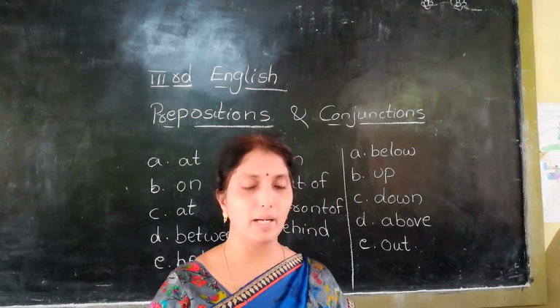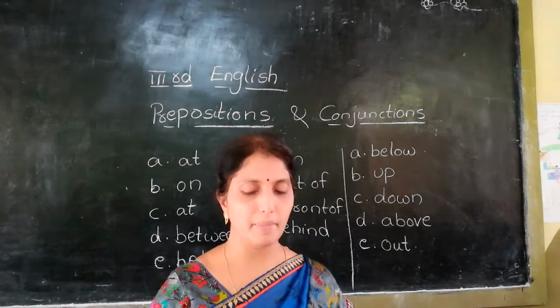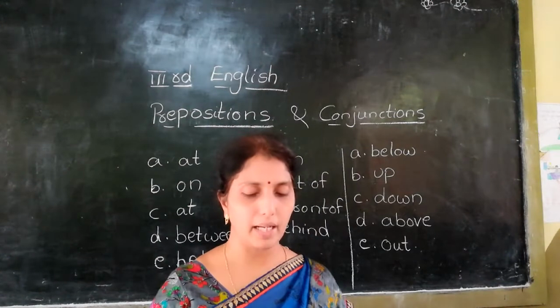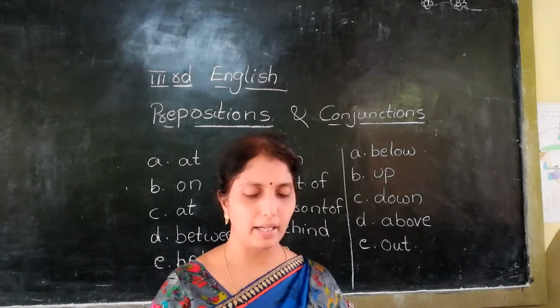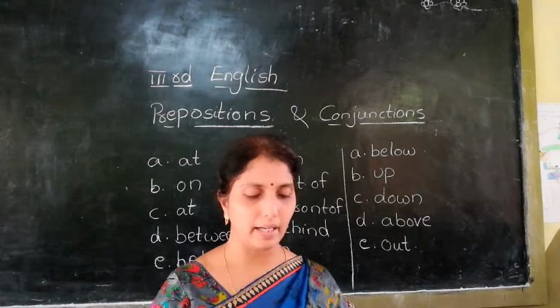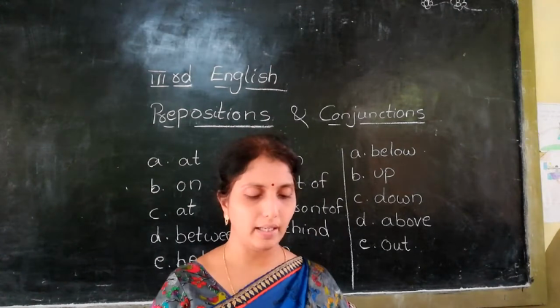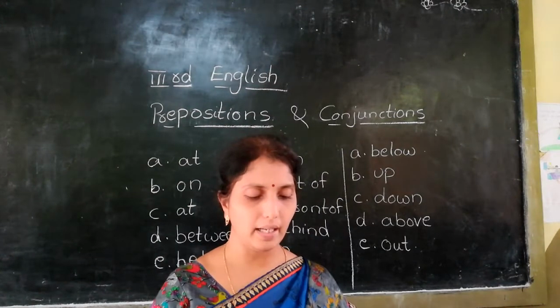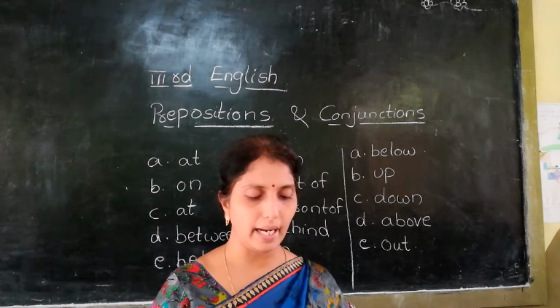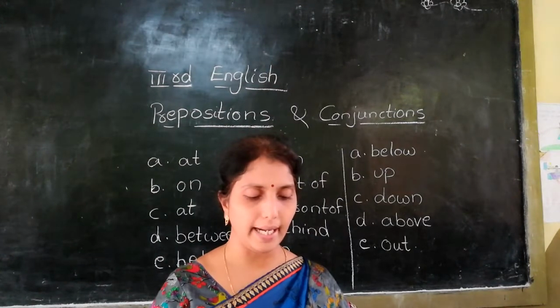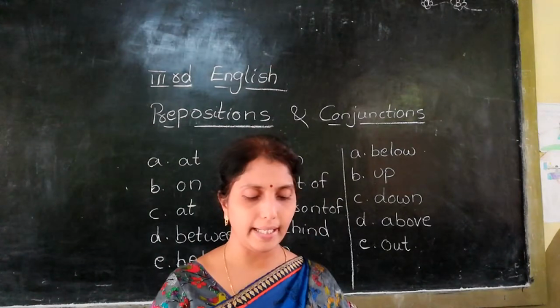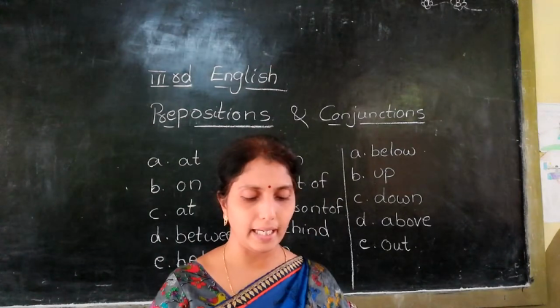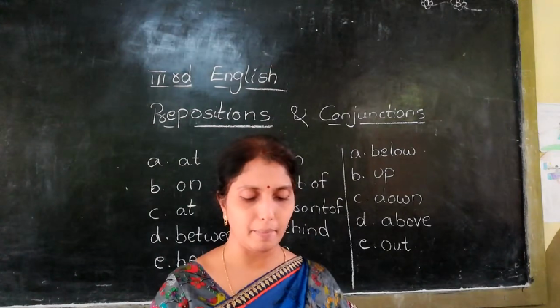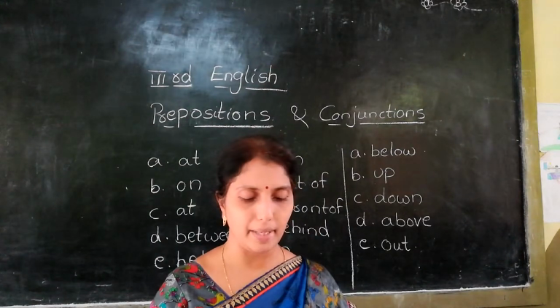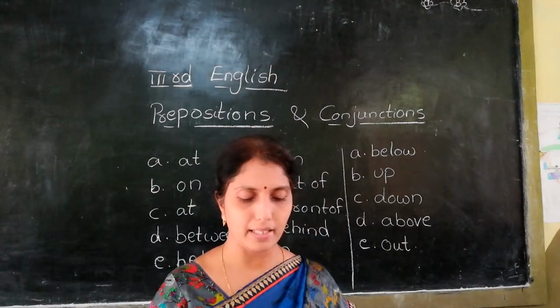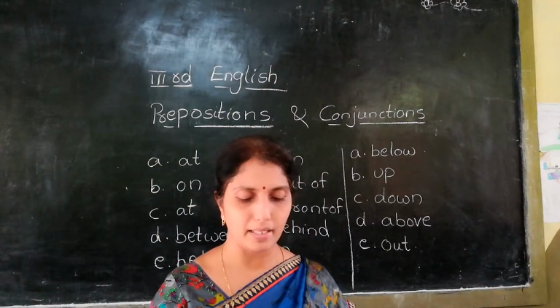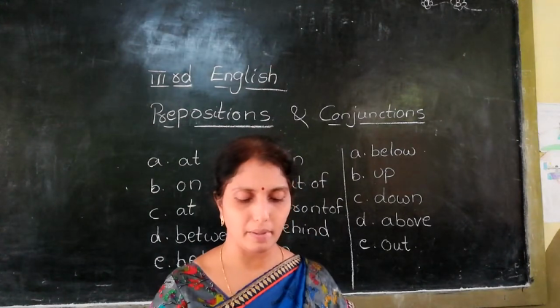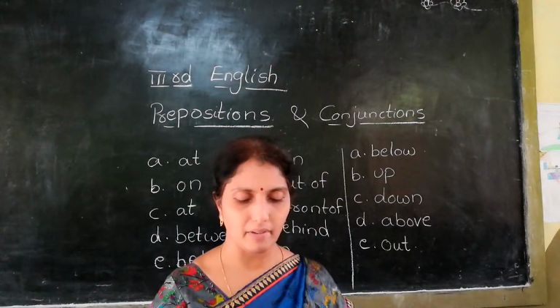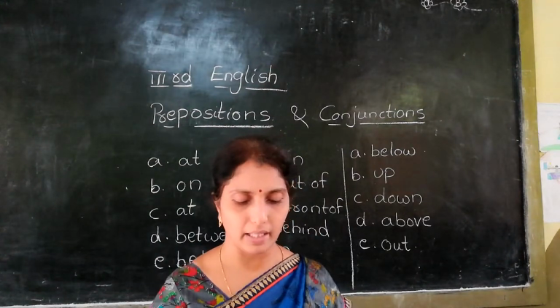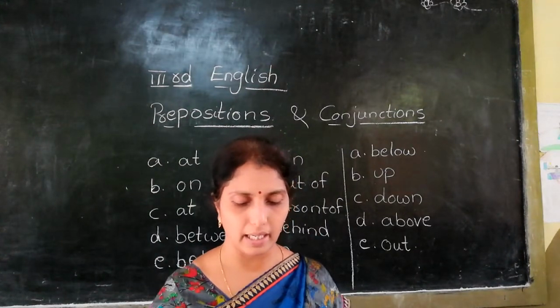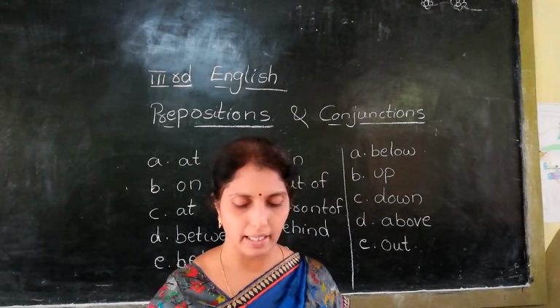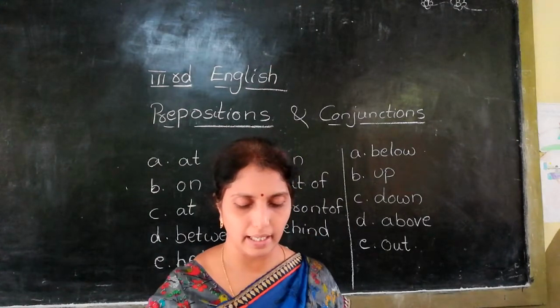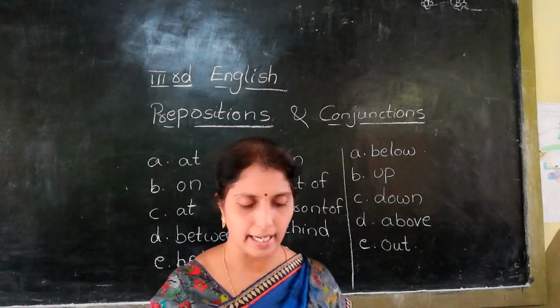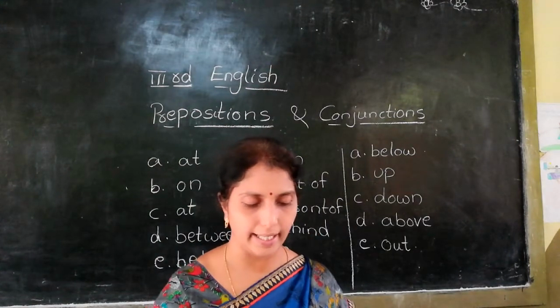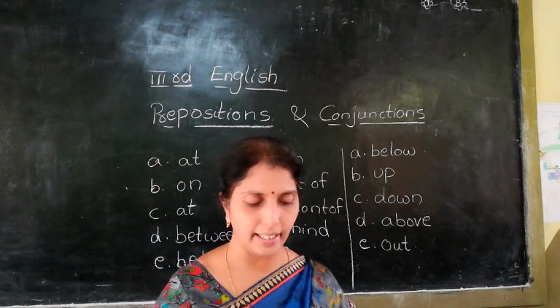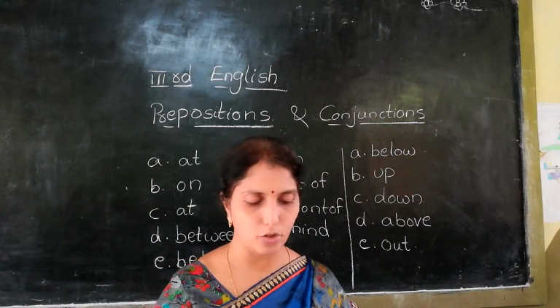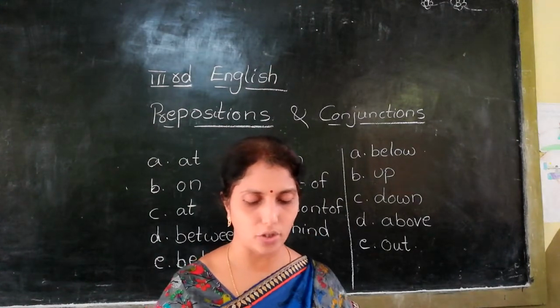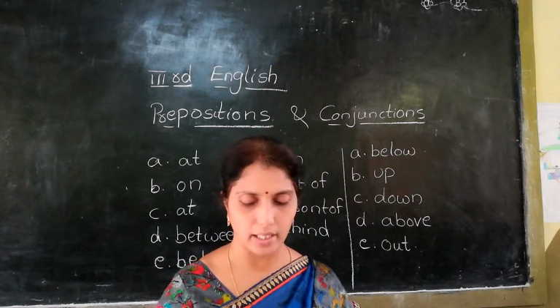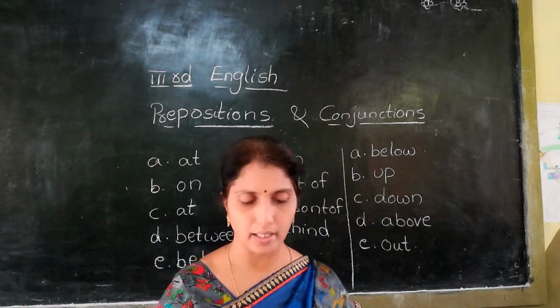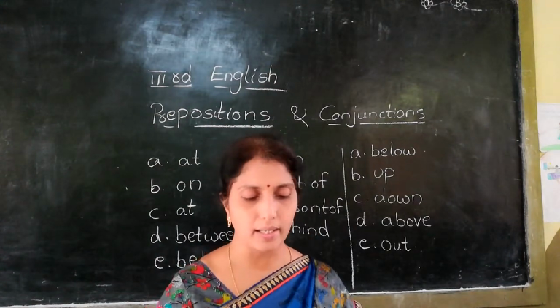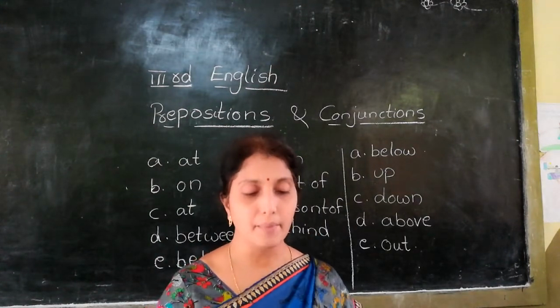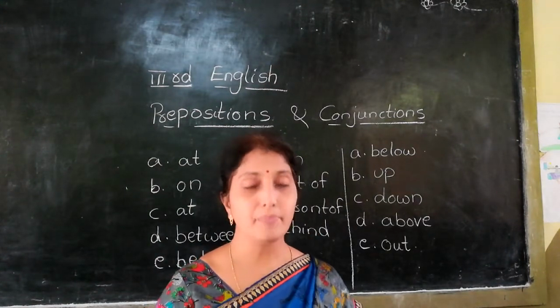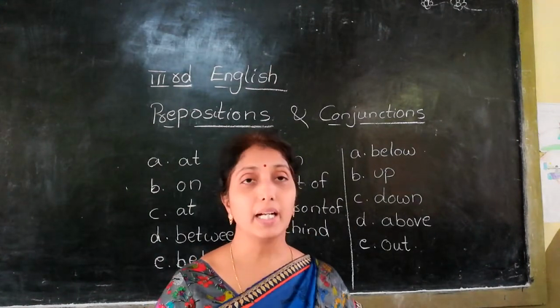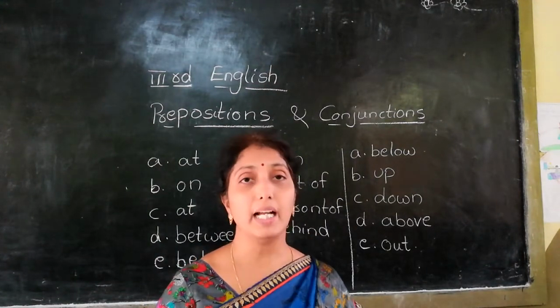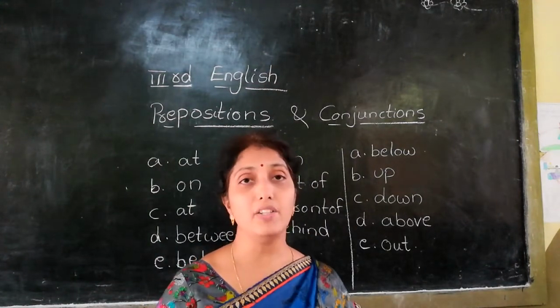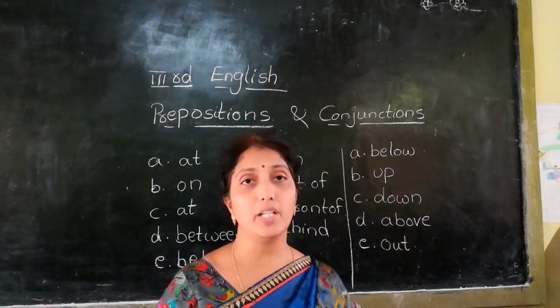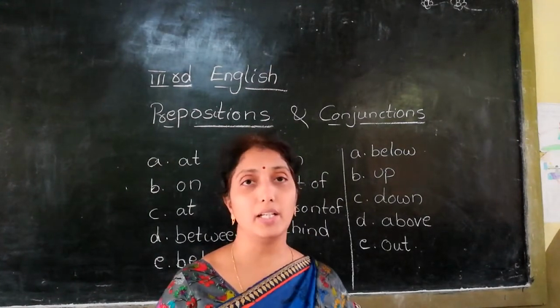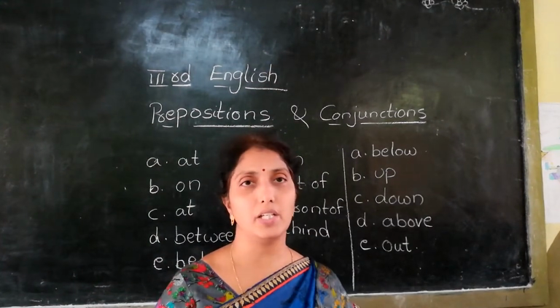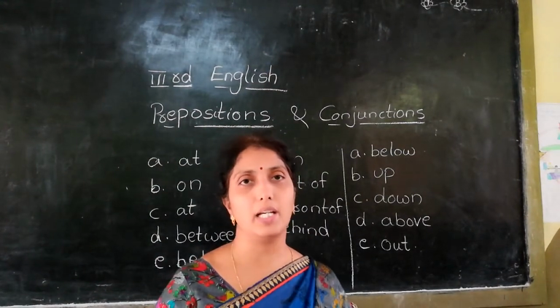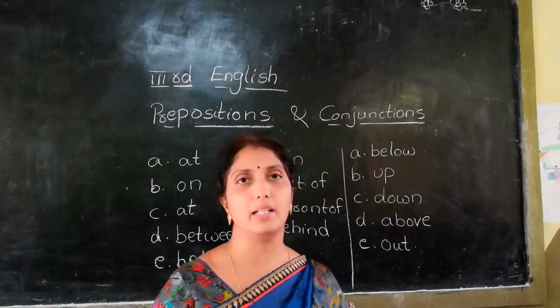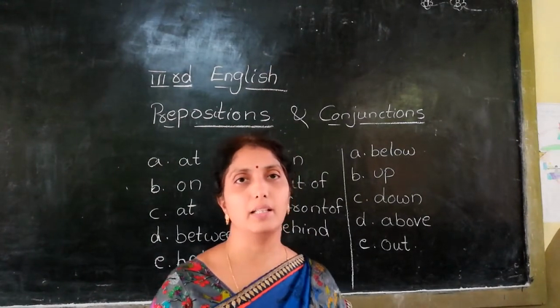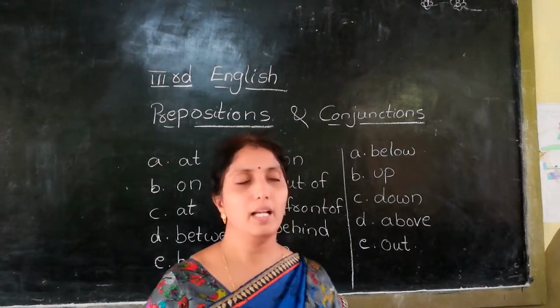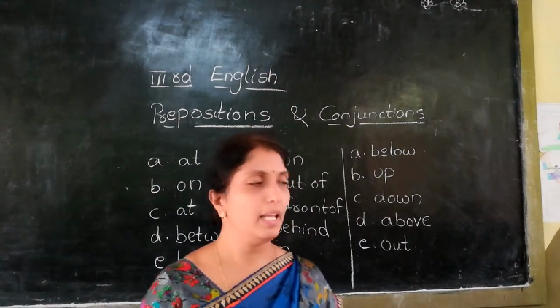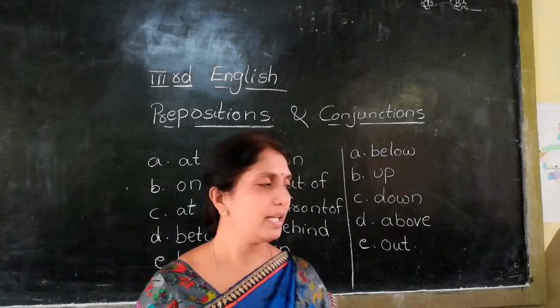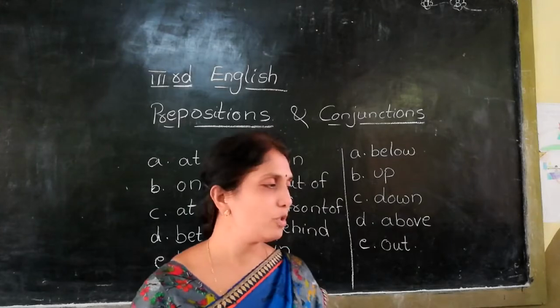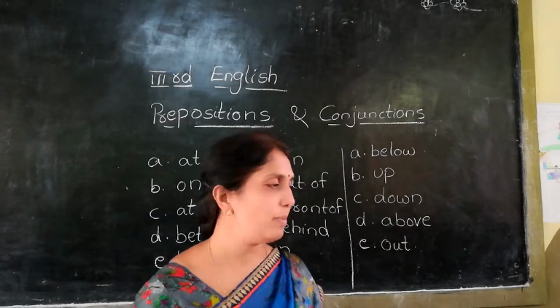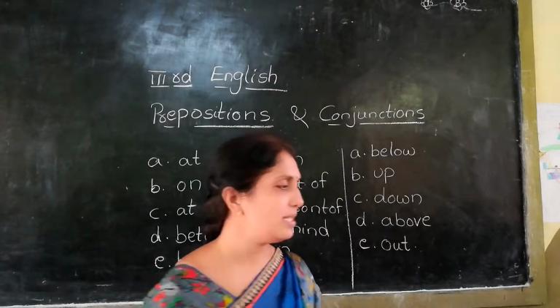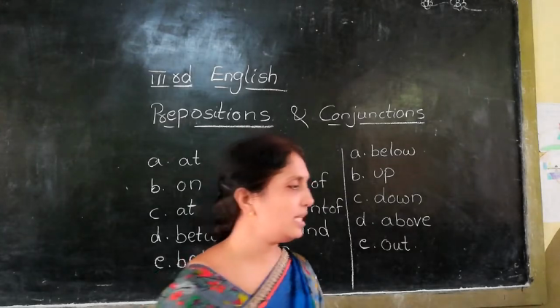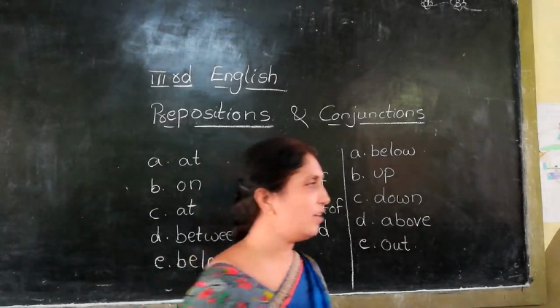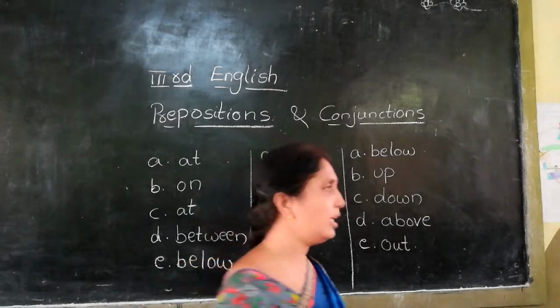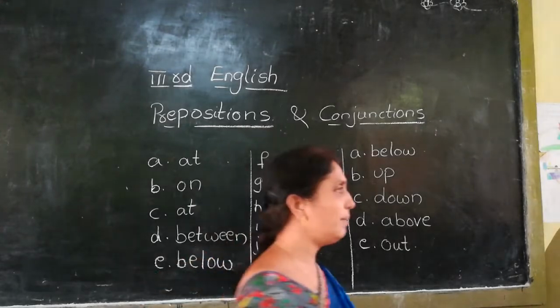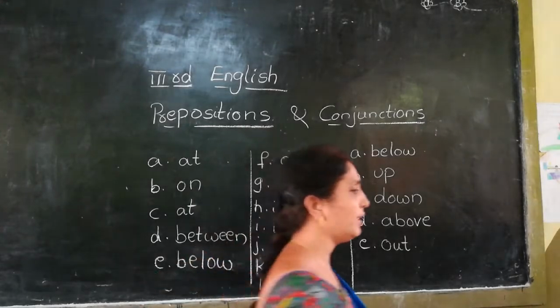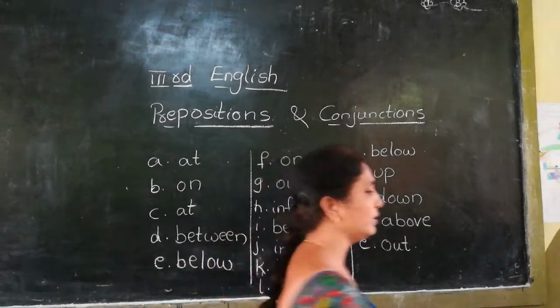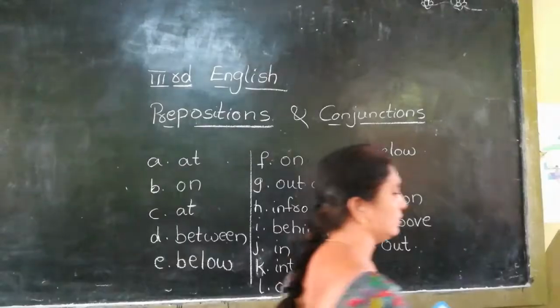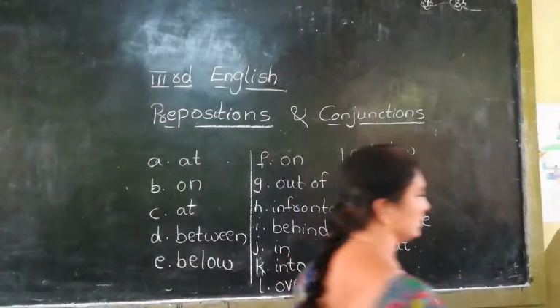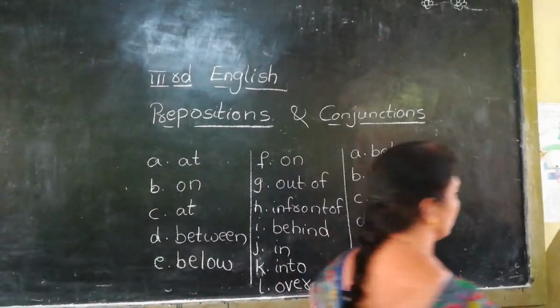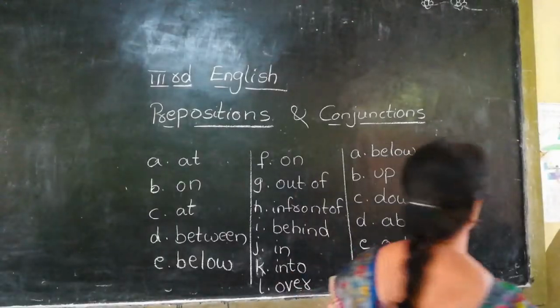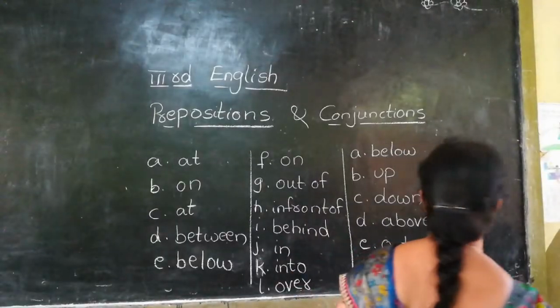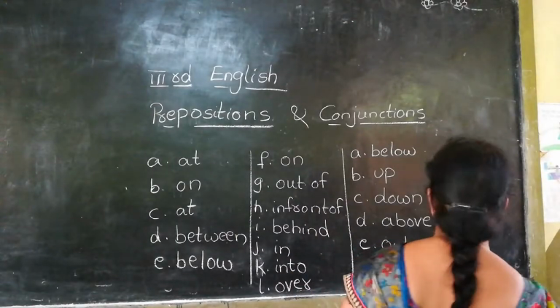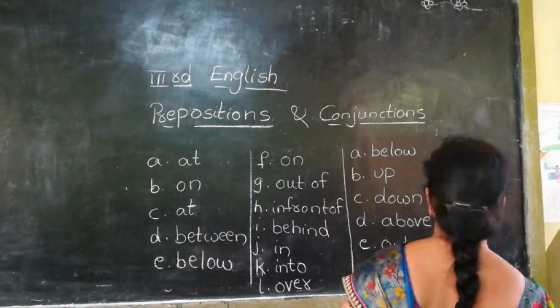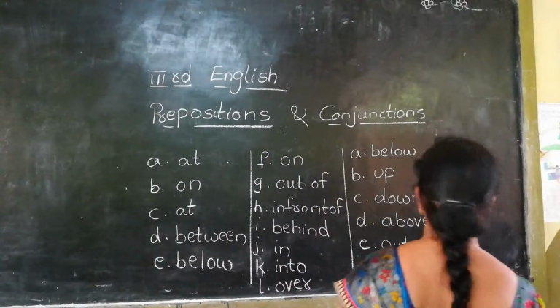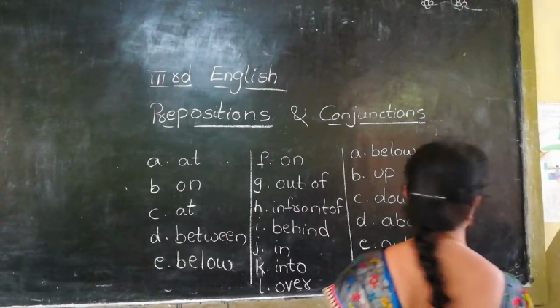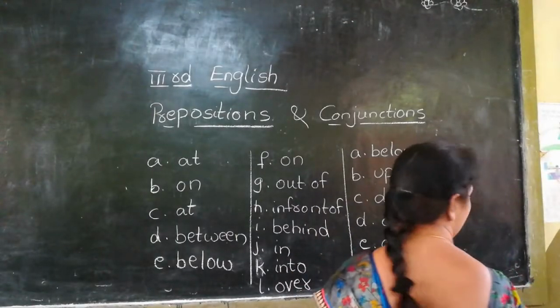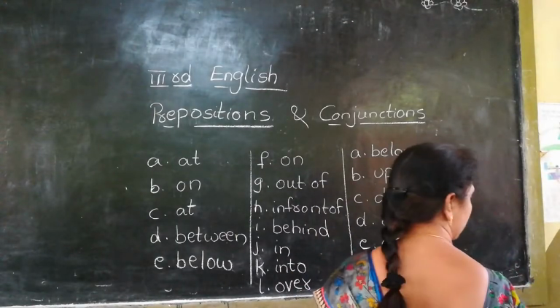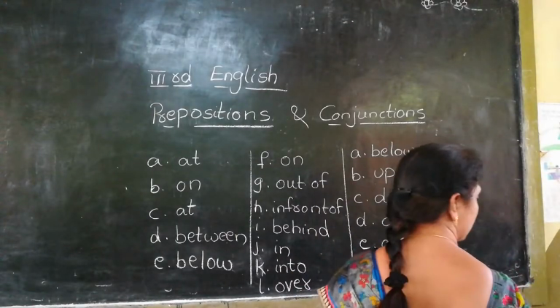Page number one hundred and eighteen. Next page — conjunctions. Let us learn conjunctions.